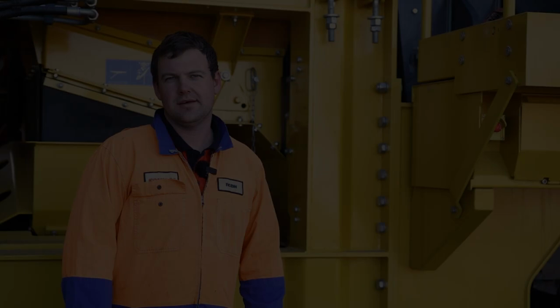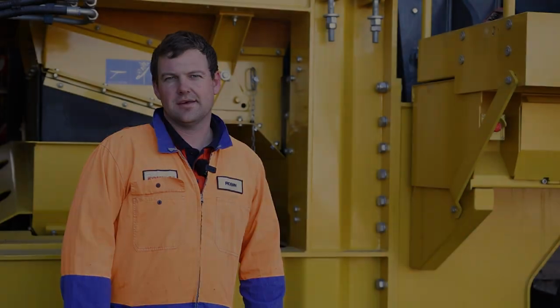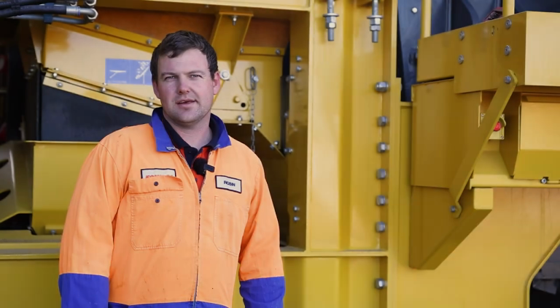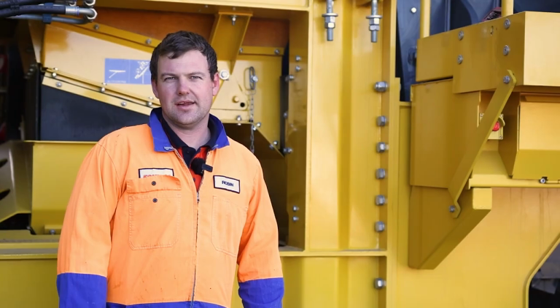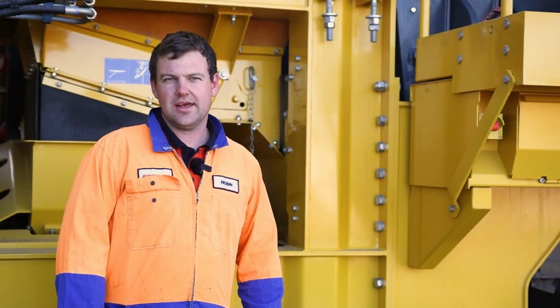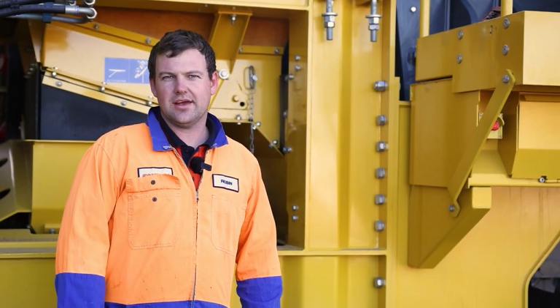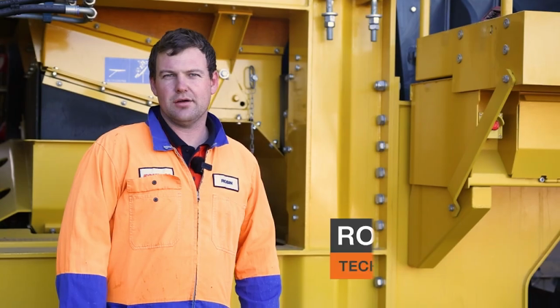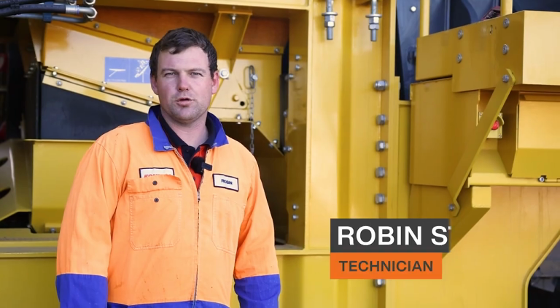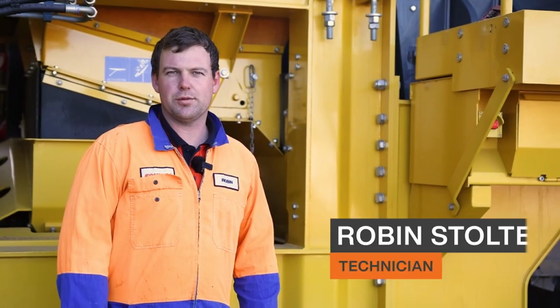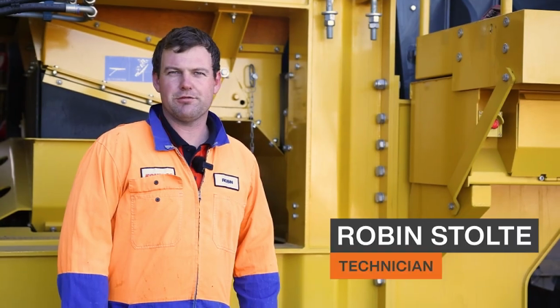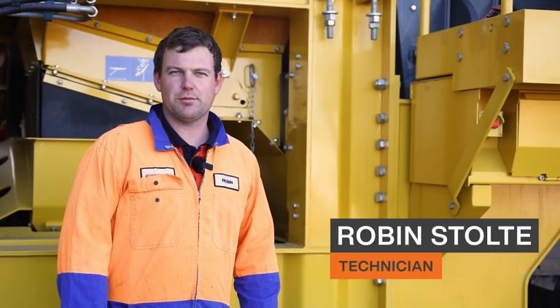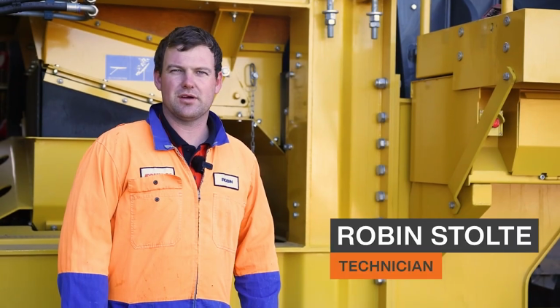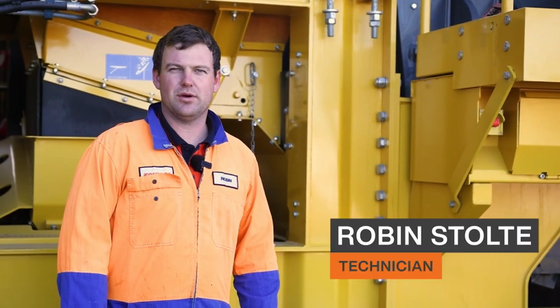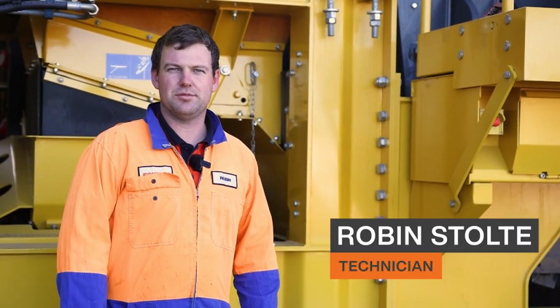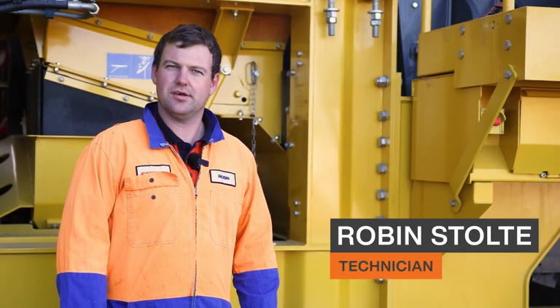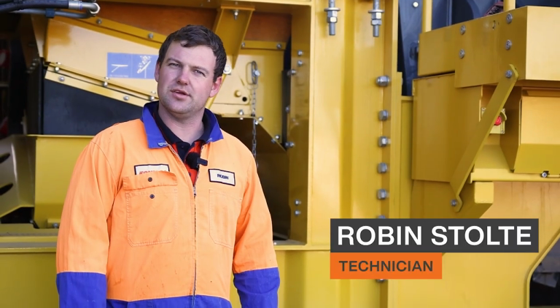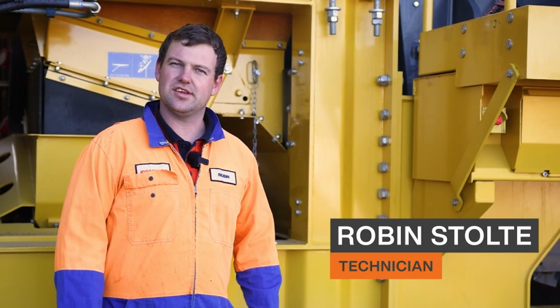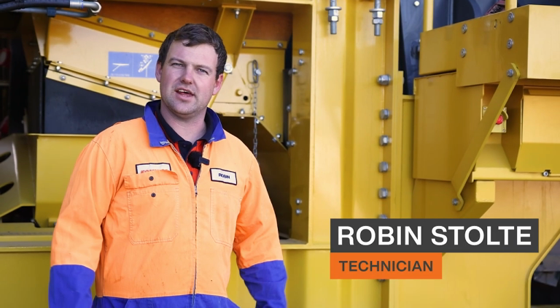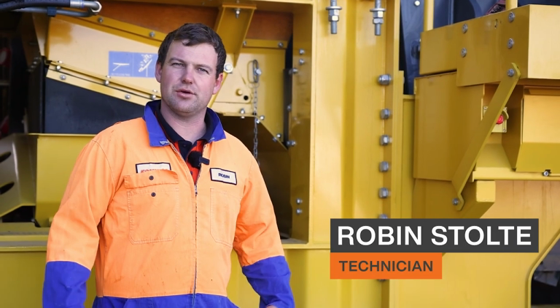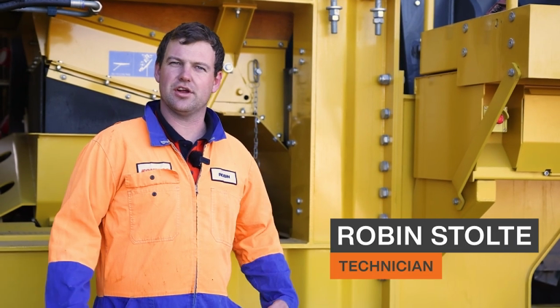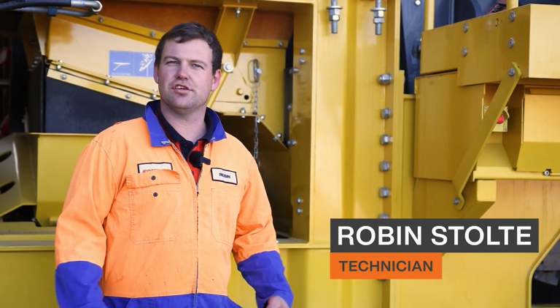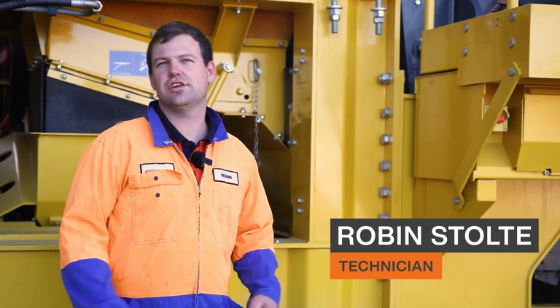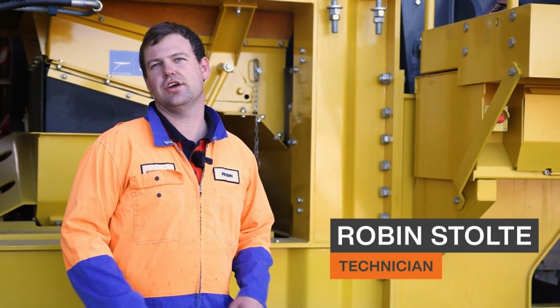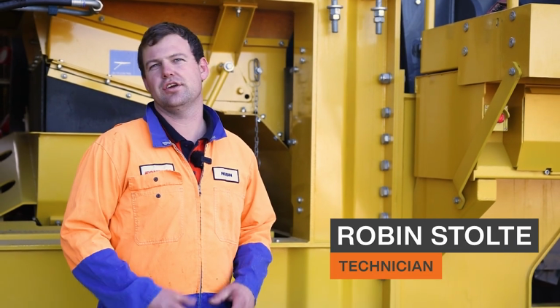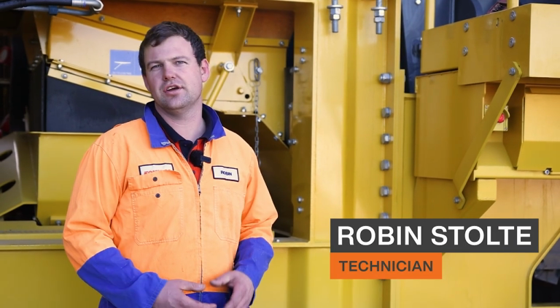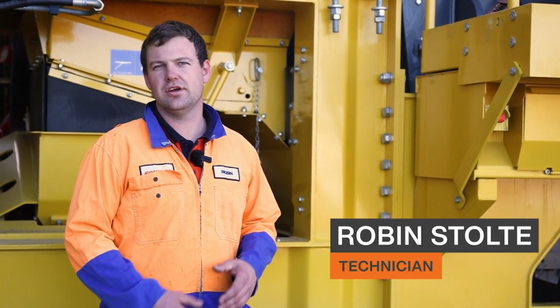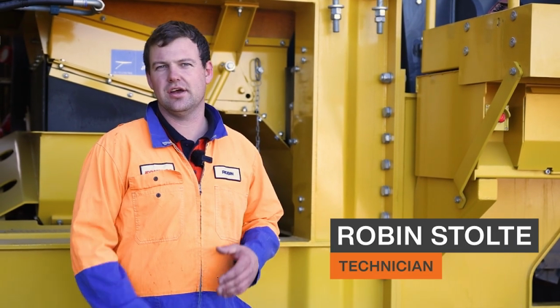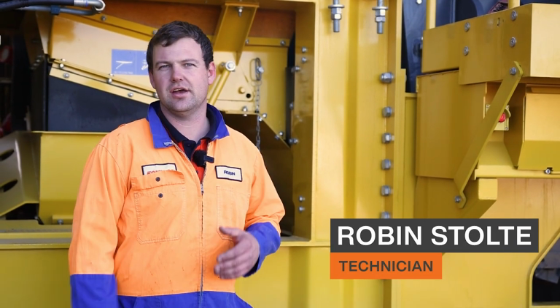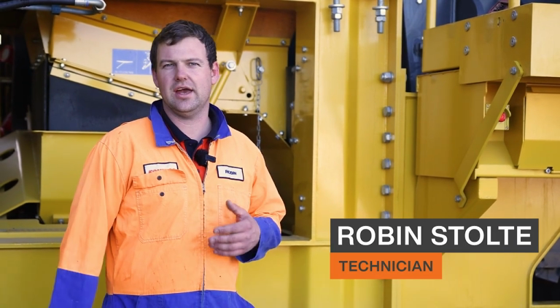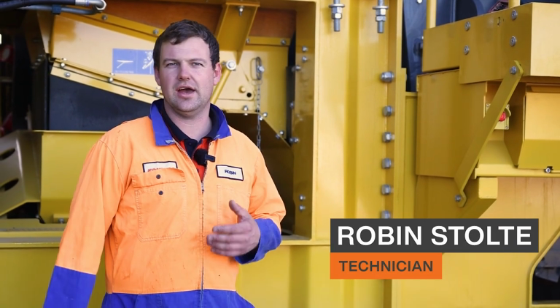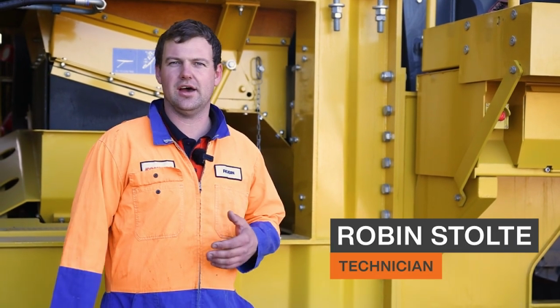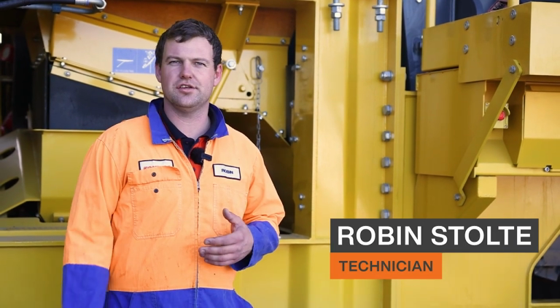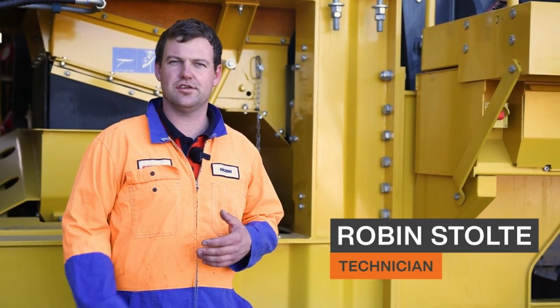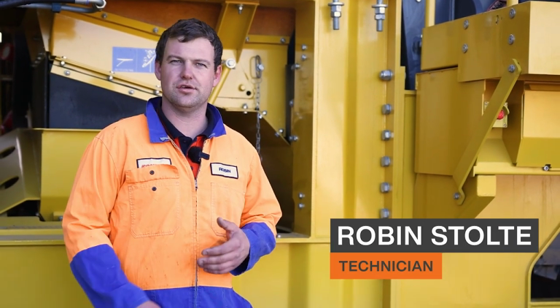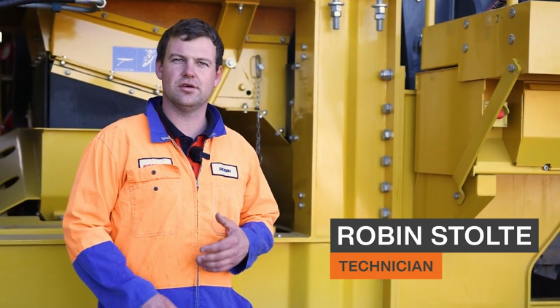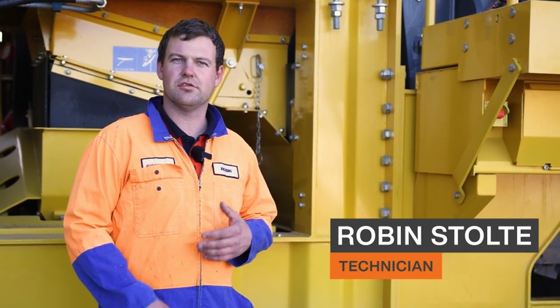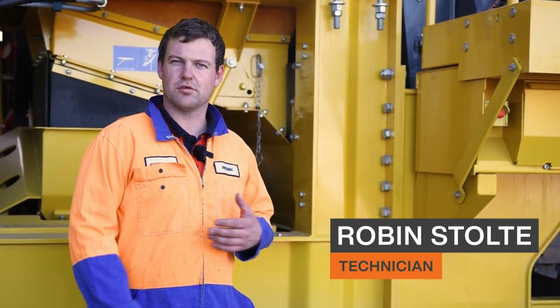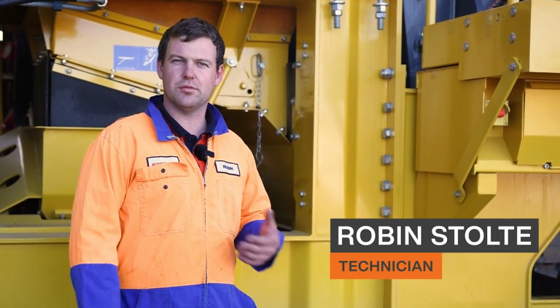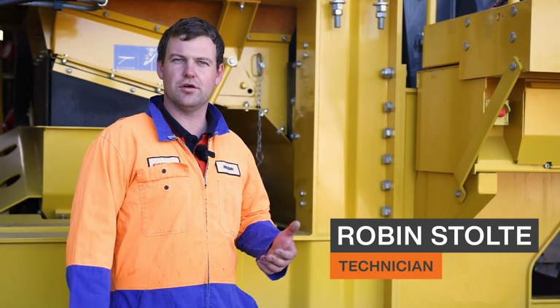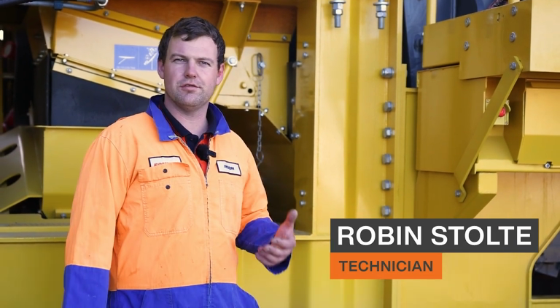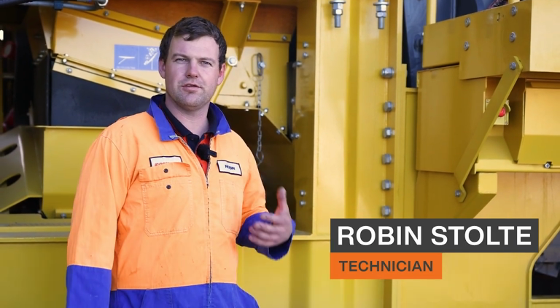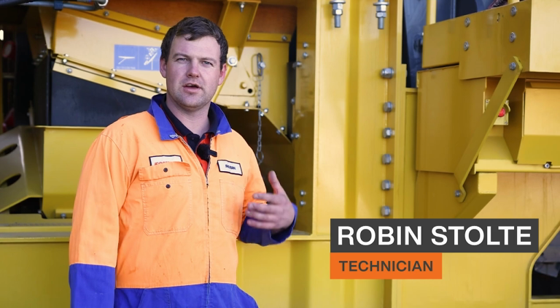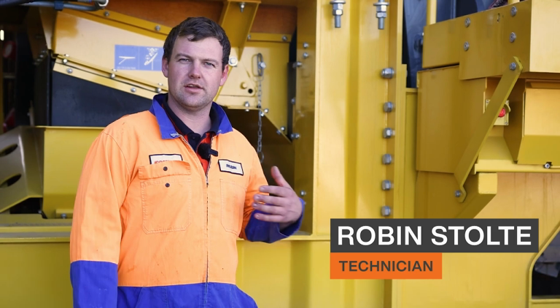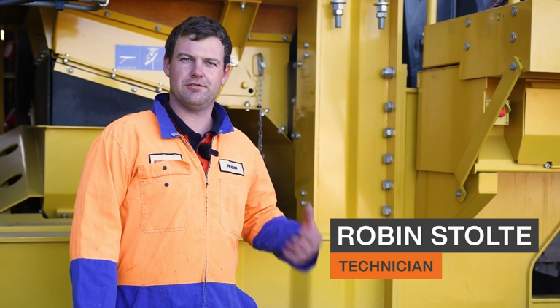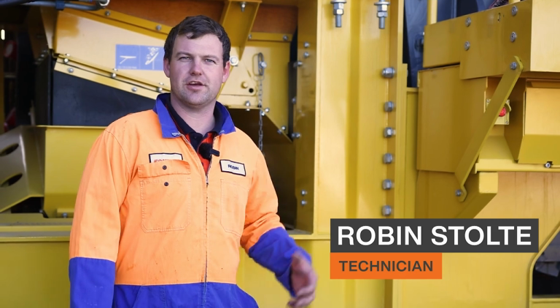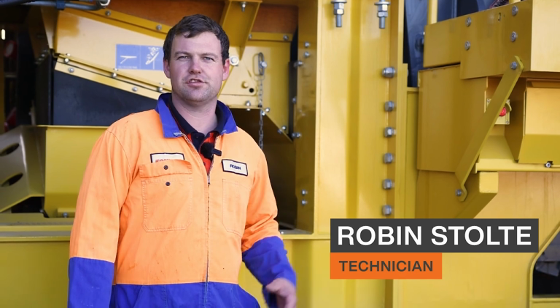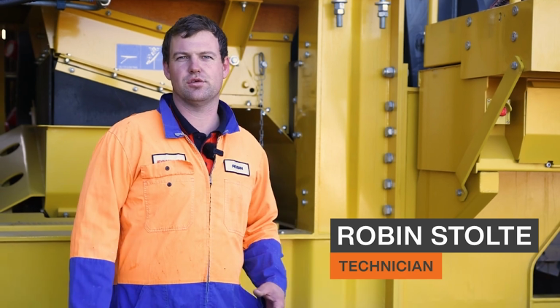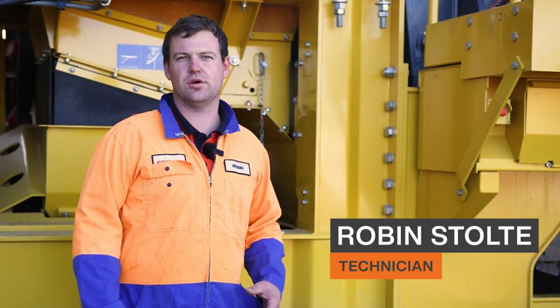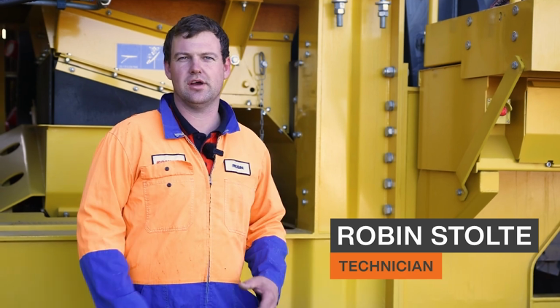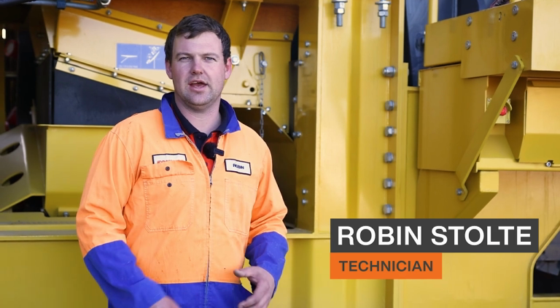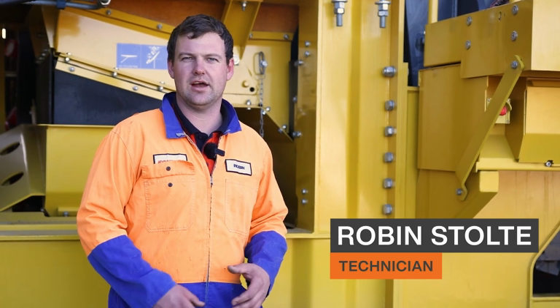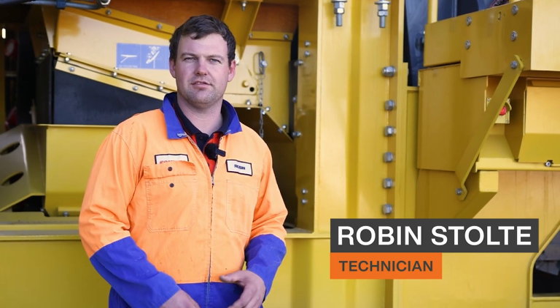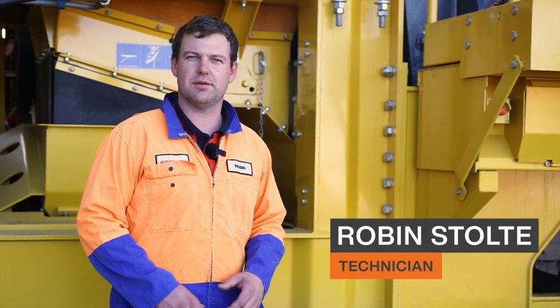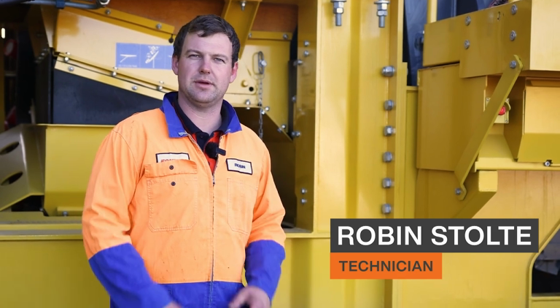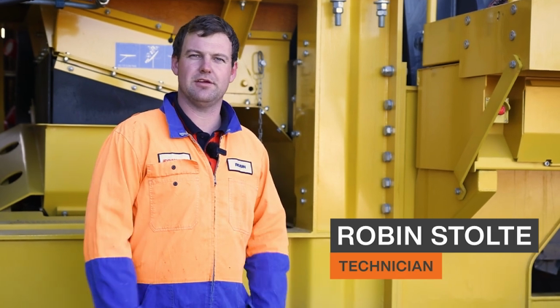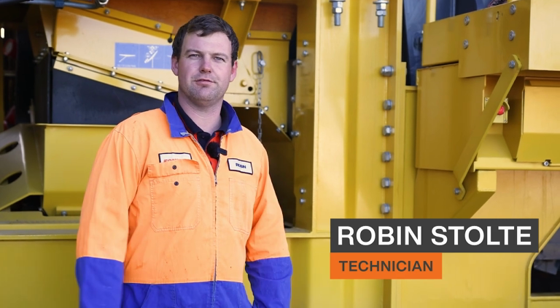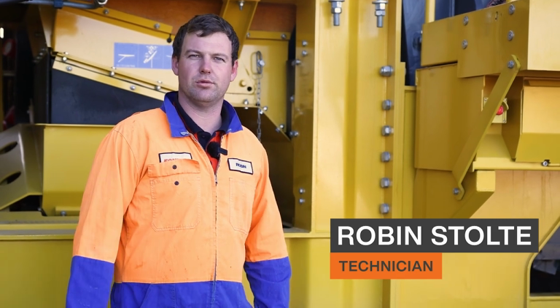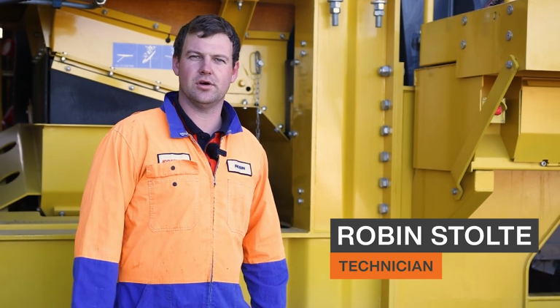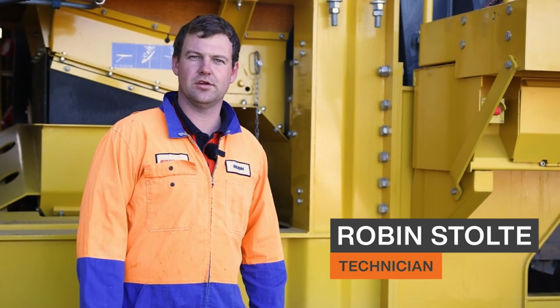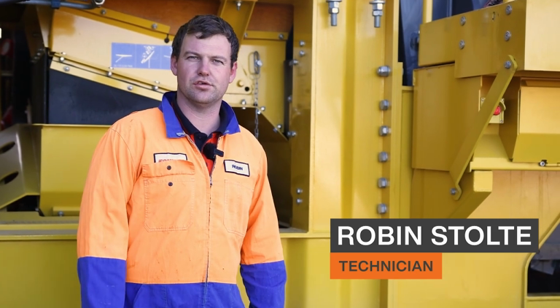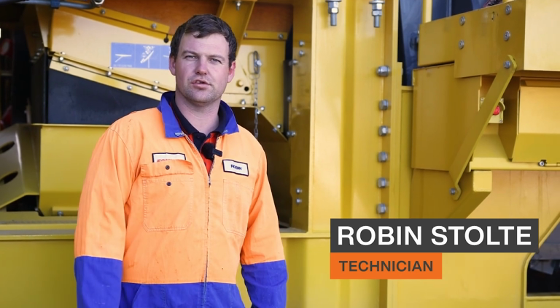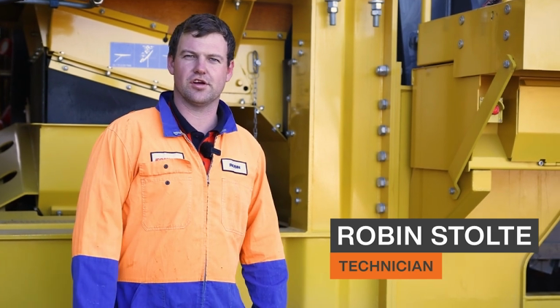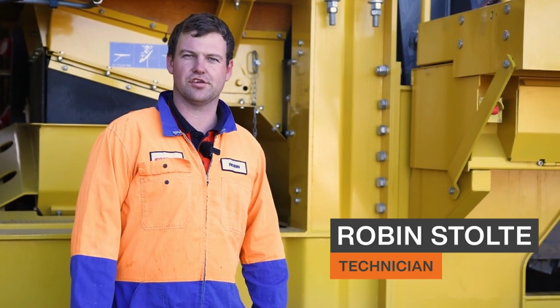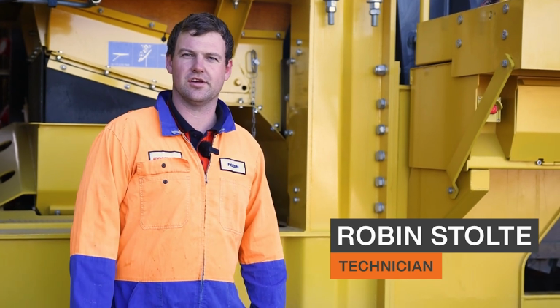G'day, I'm Robin from Equip2, and today we're going to show you how to remove the fixed jaw out of a B4 jaw crusher.